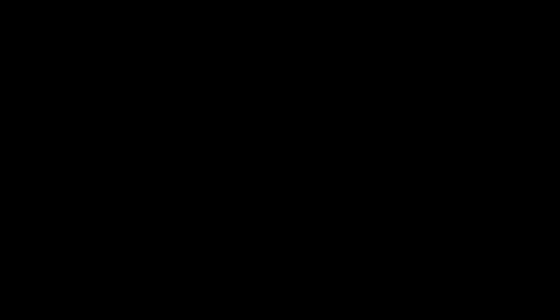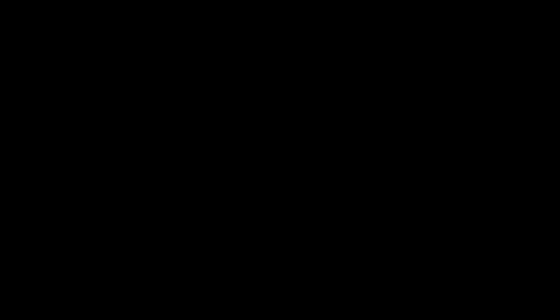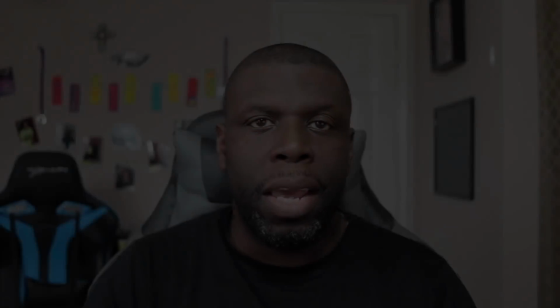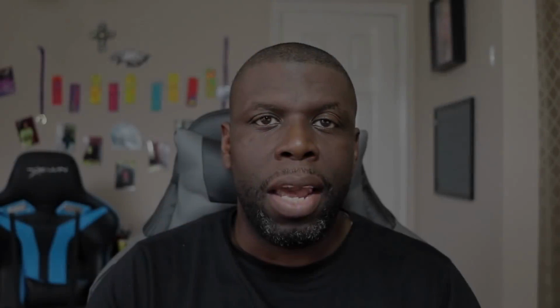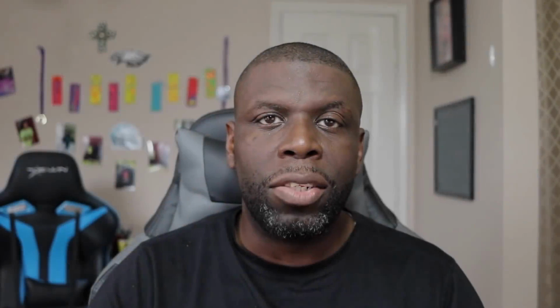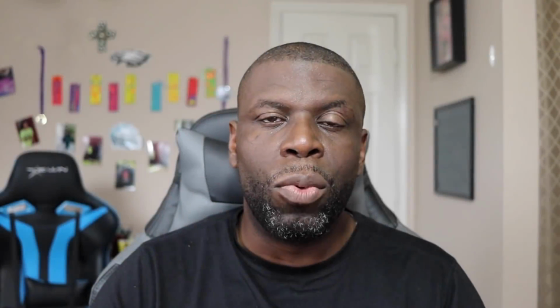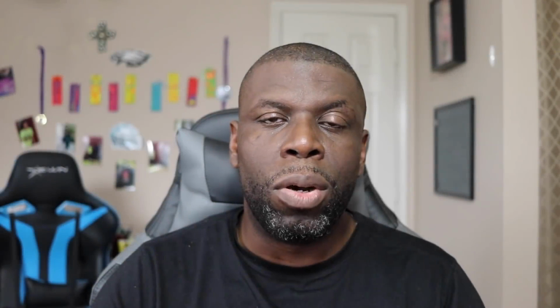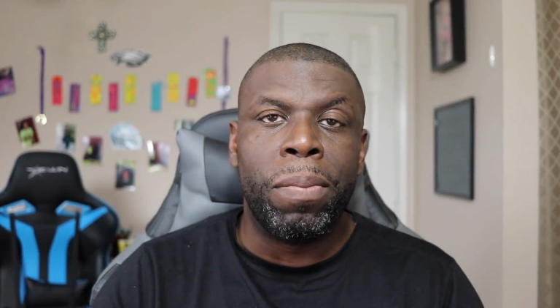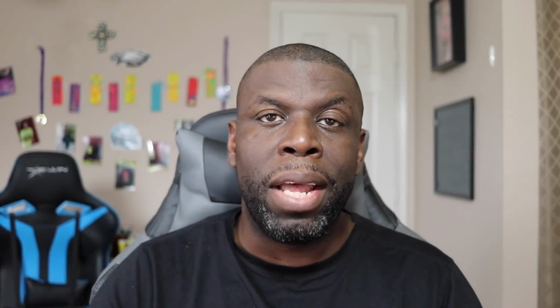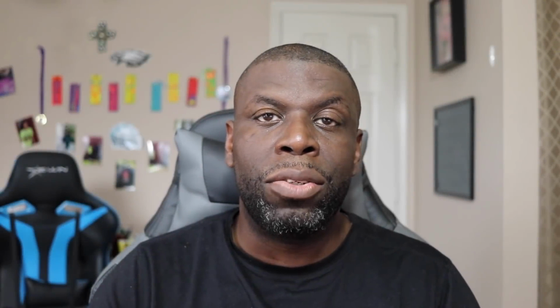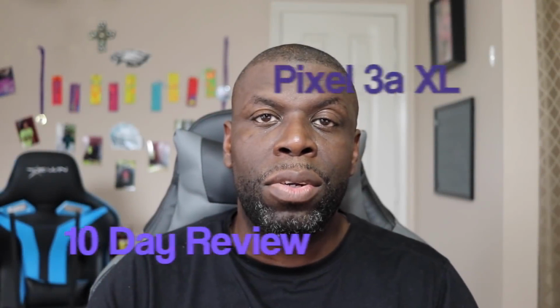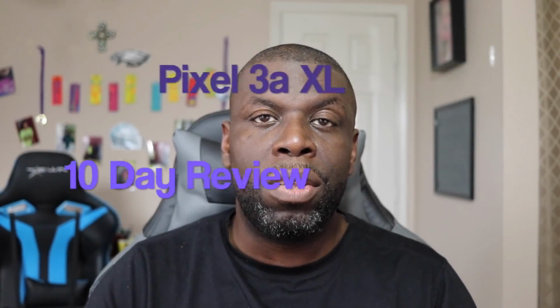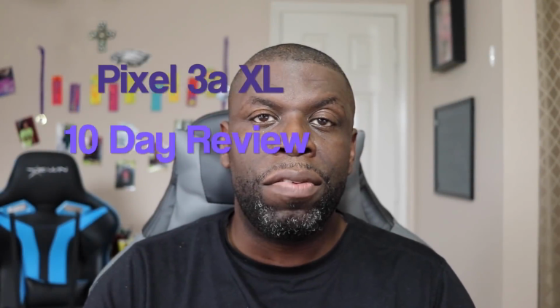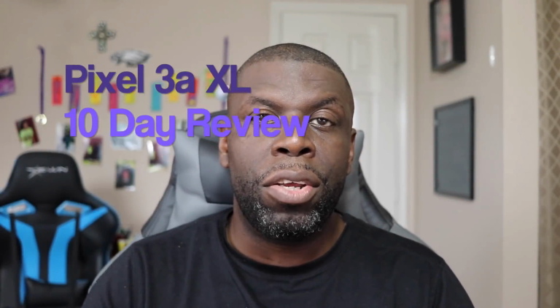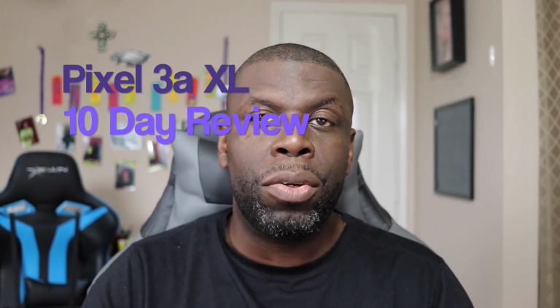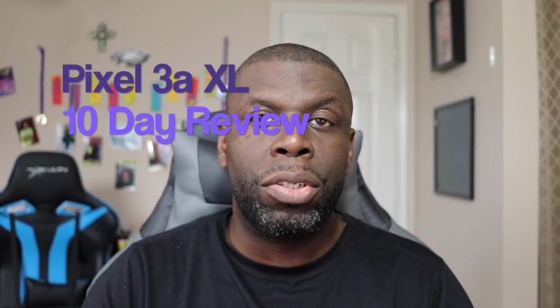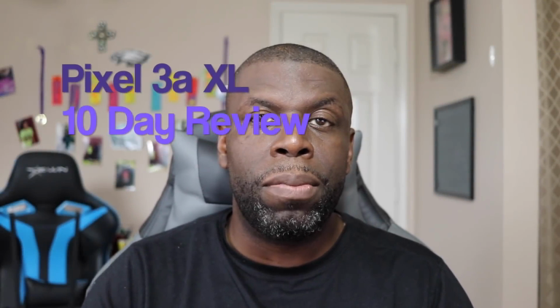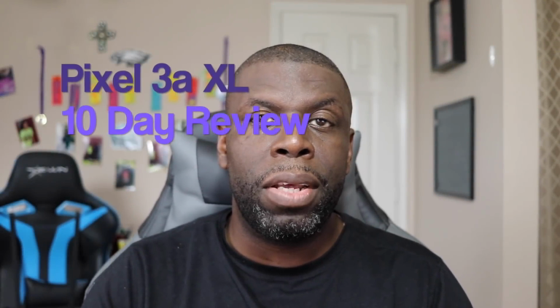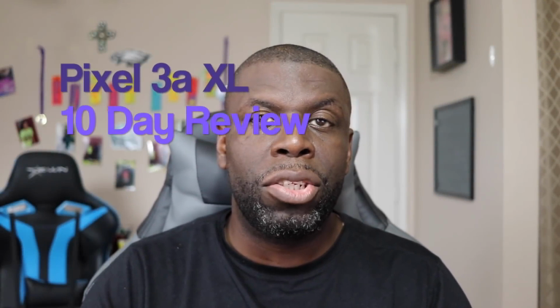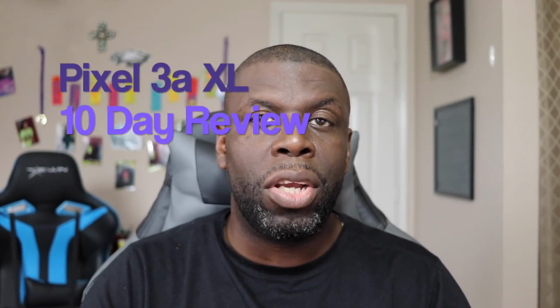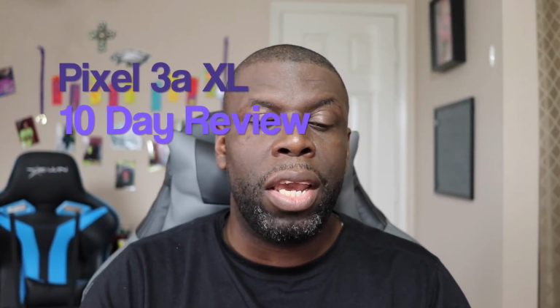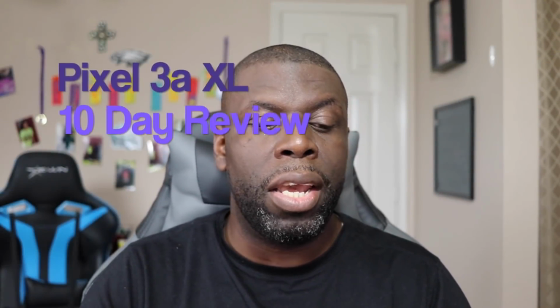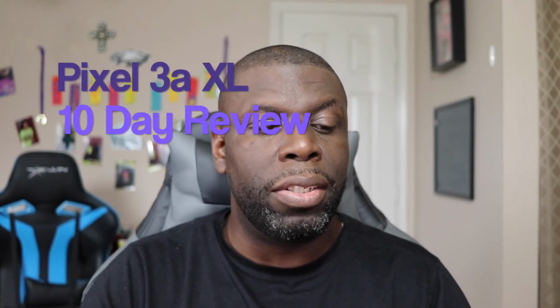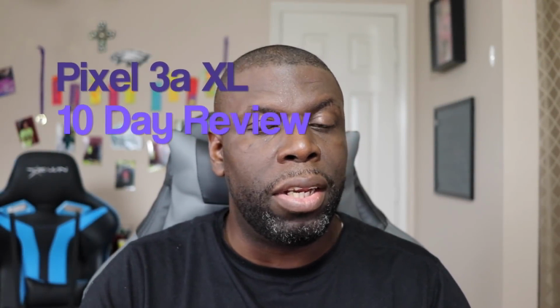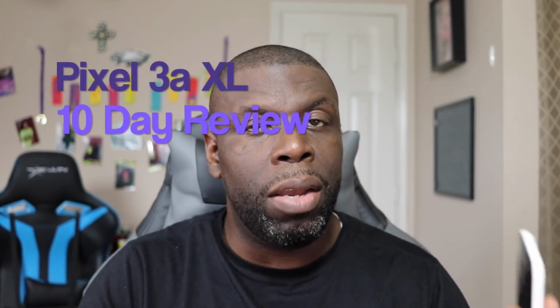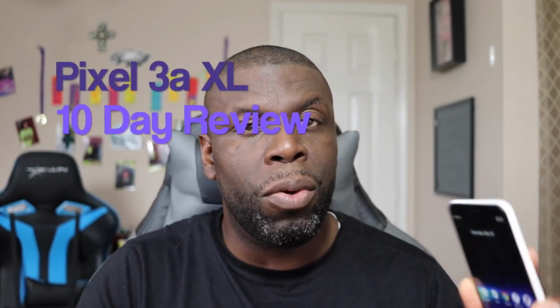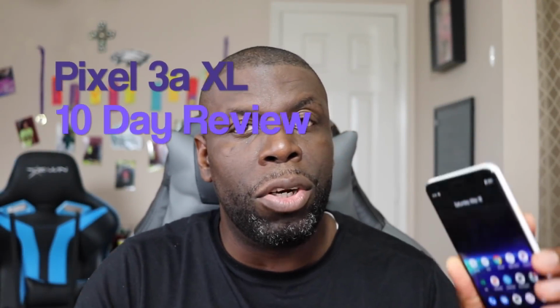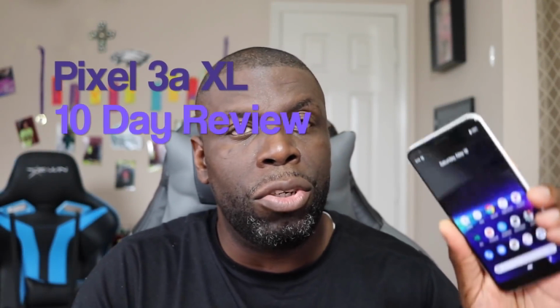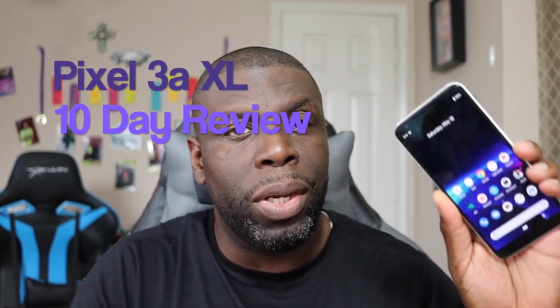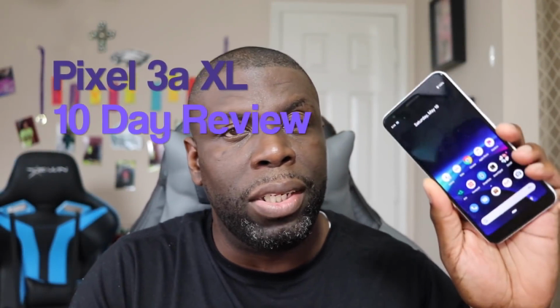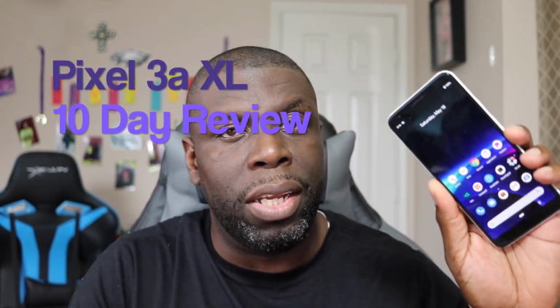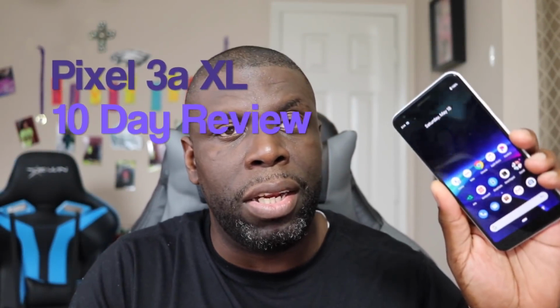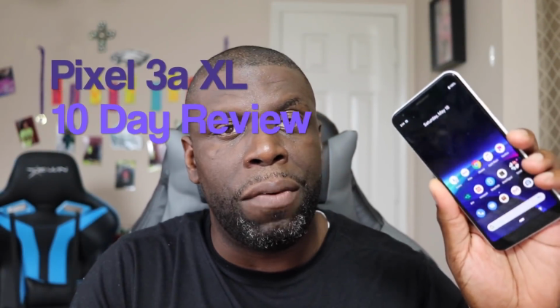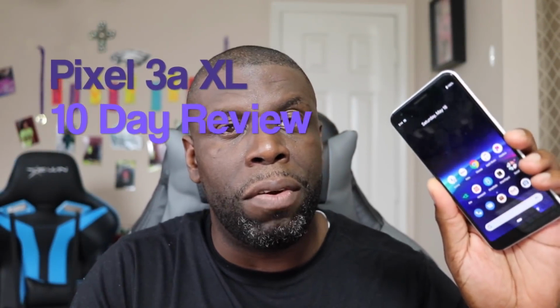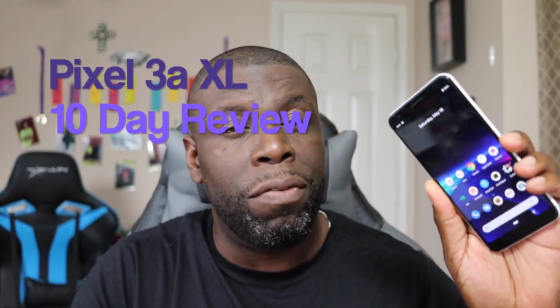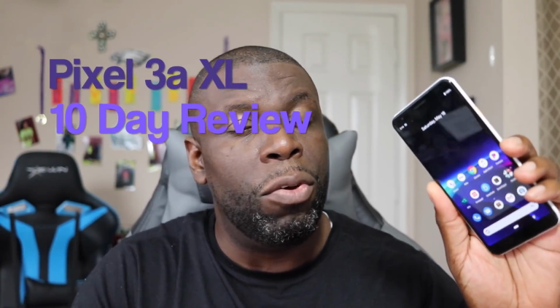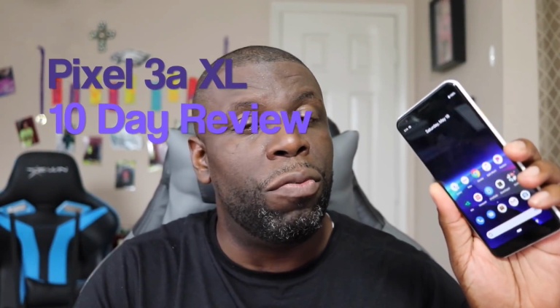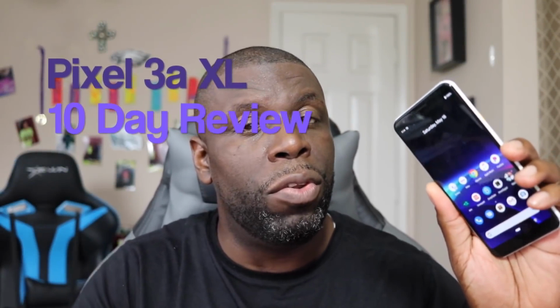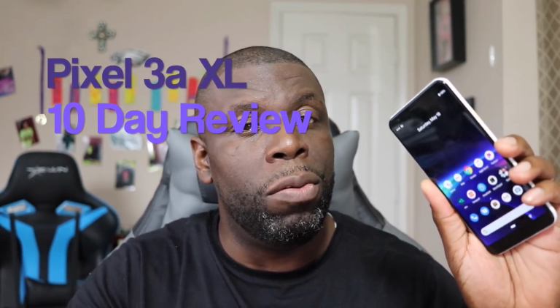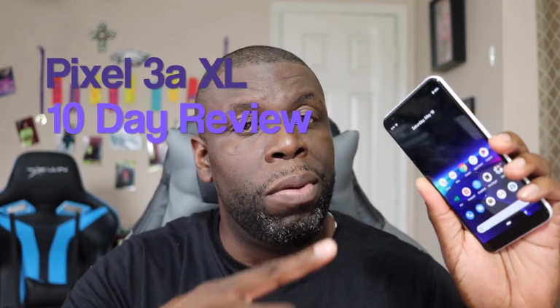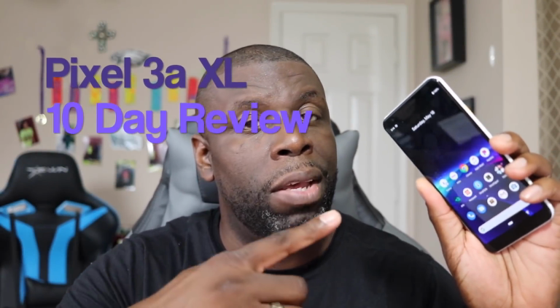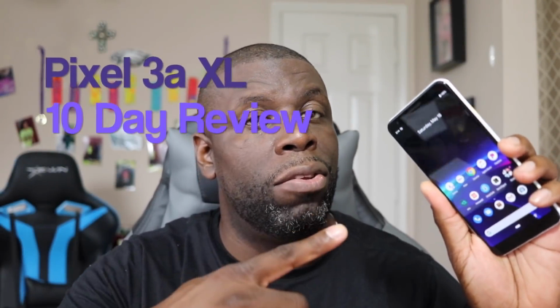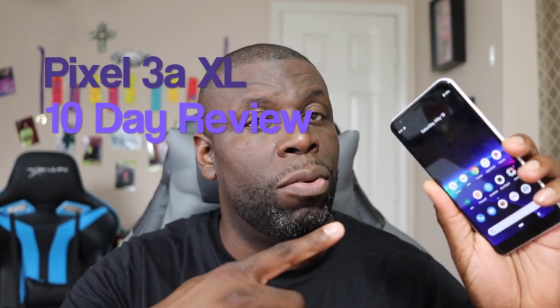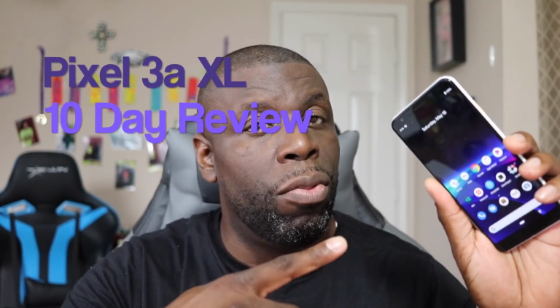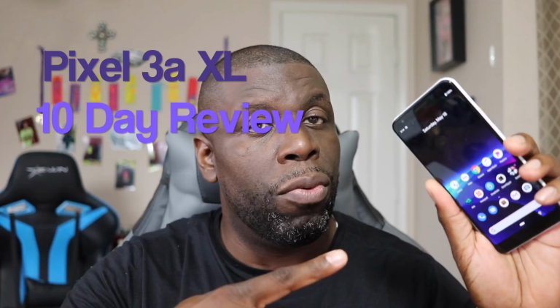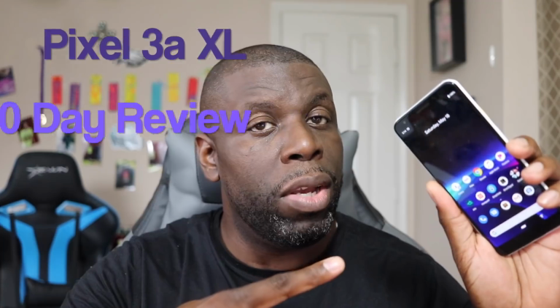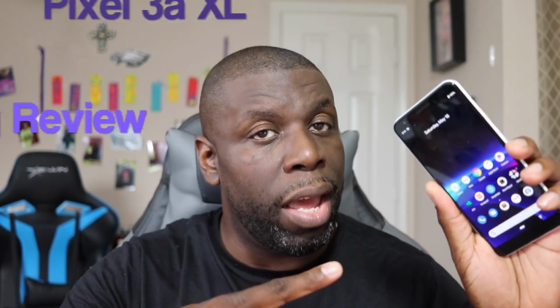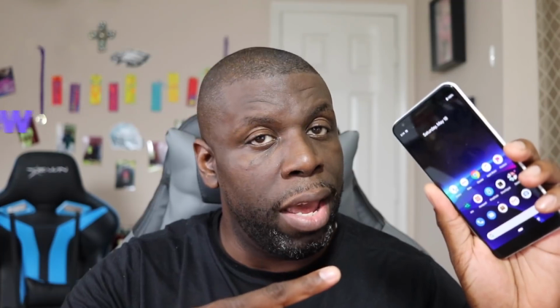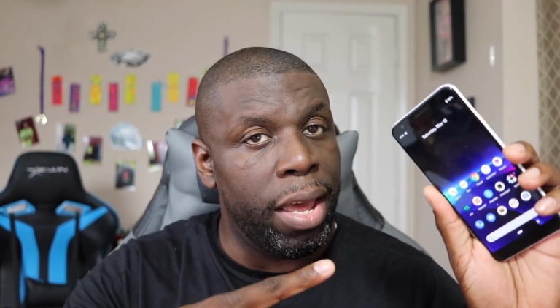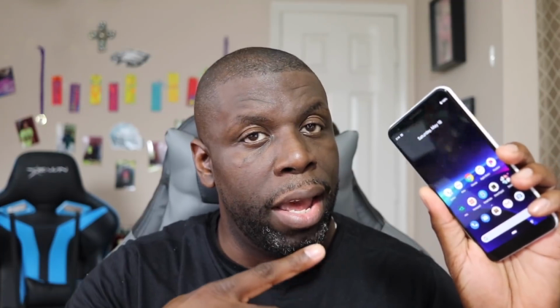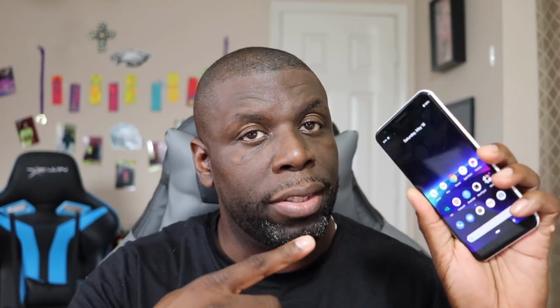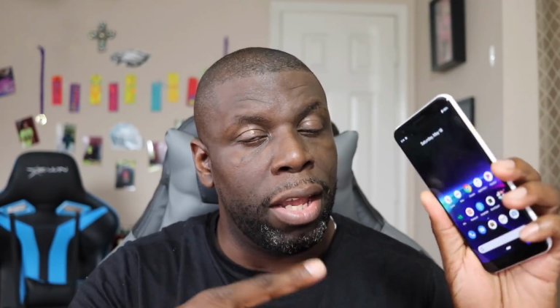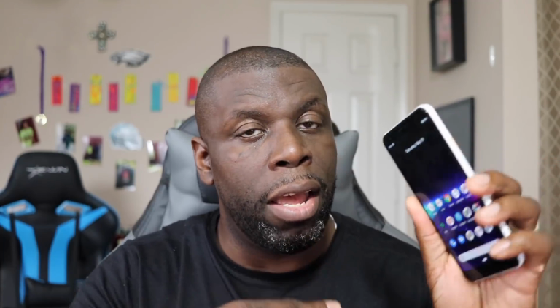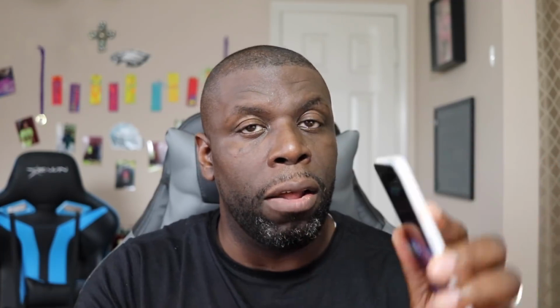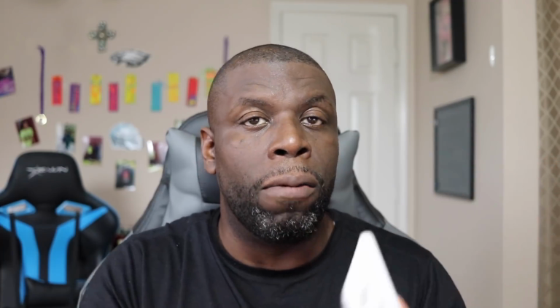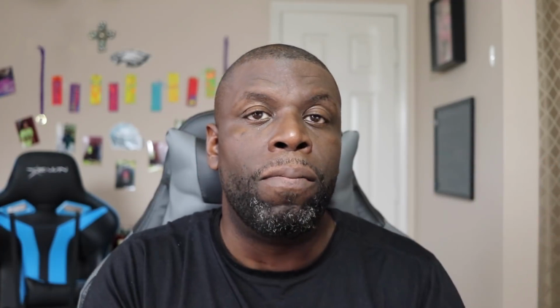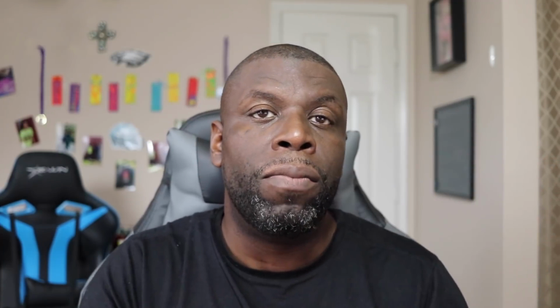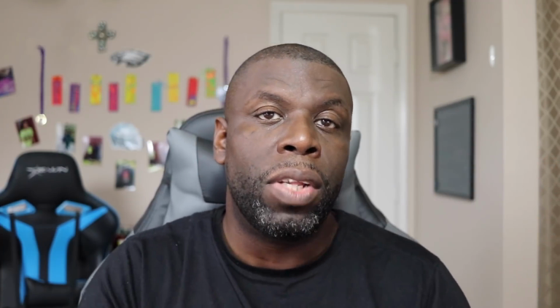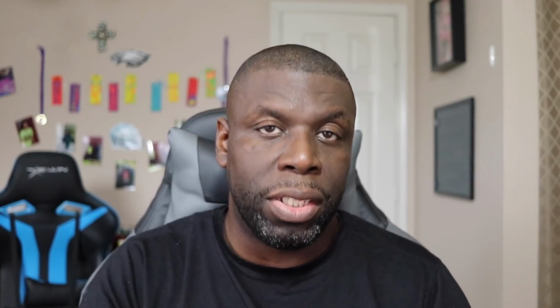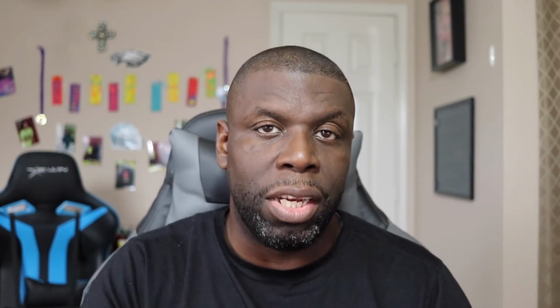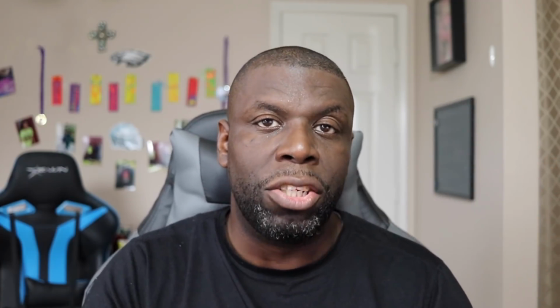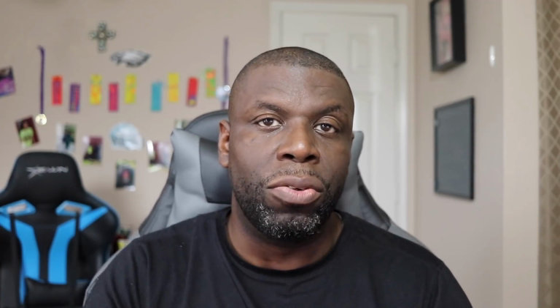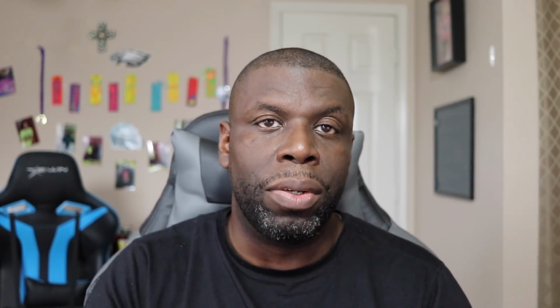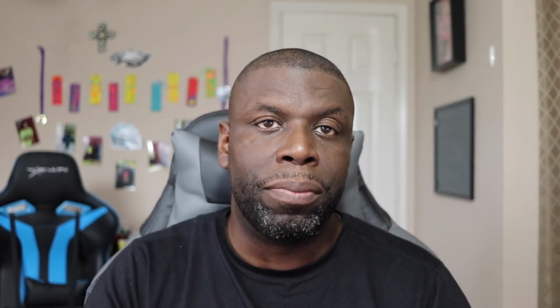Hey guys, welcome back to another video. It's your man Jay, and today we're going to do a 10-day review for the Pixel 3a XL. Let's get into it.